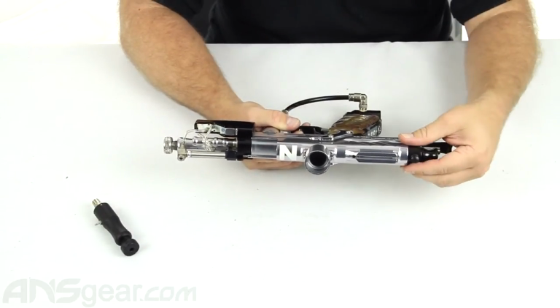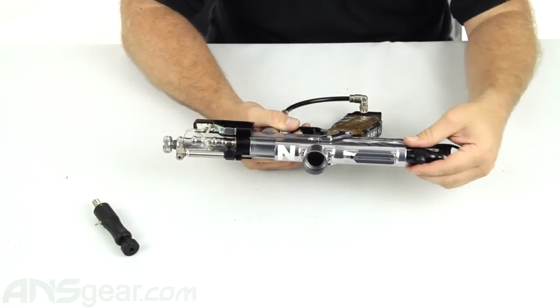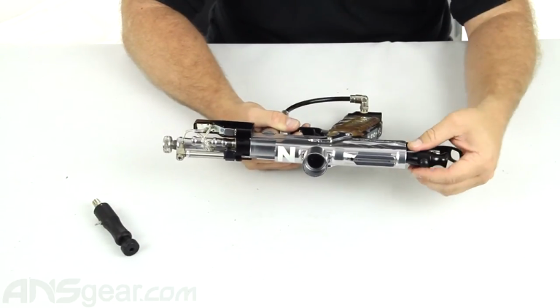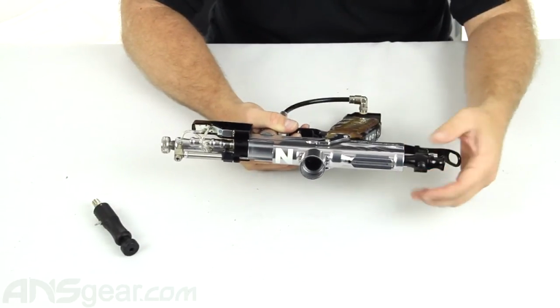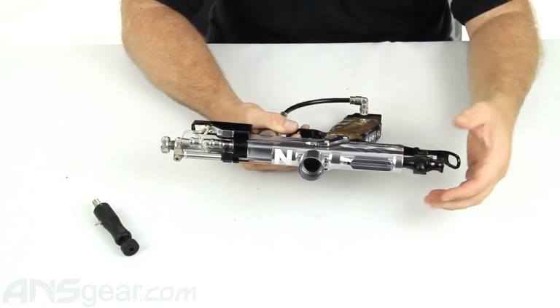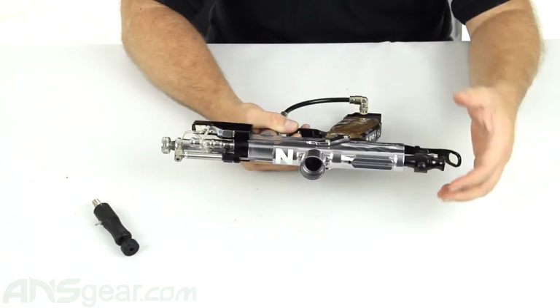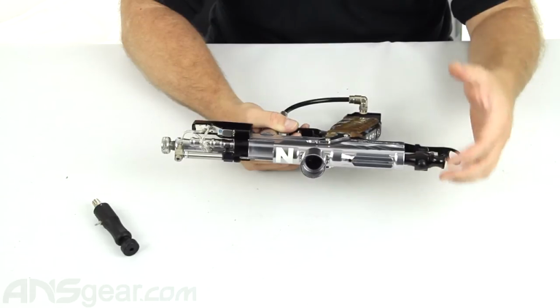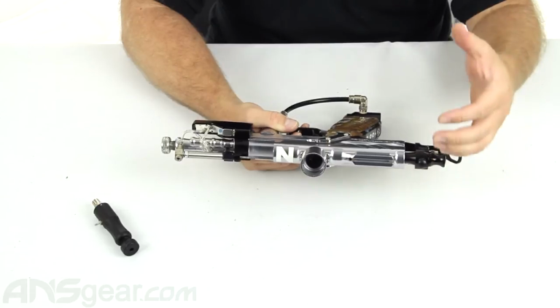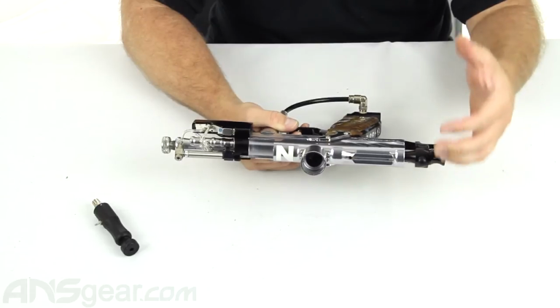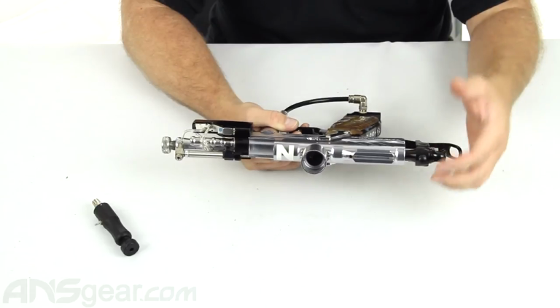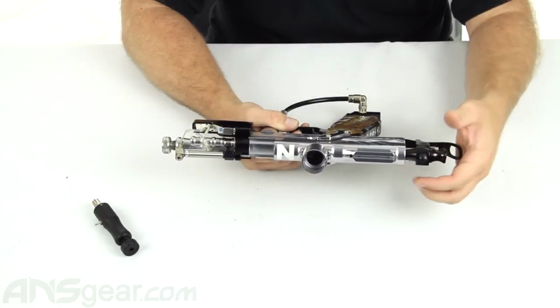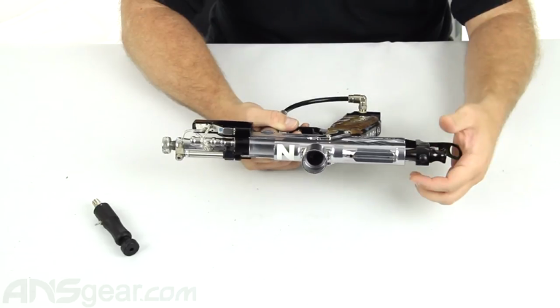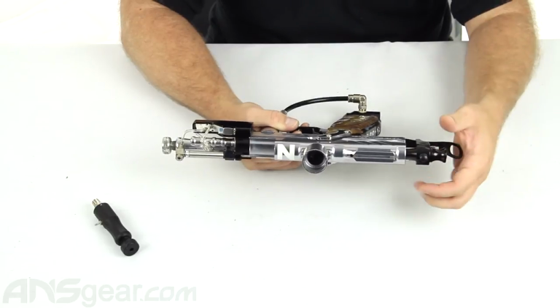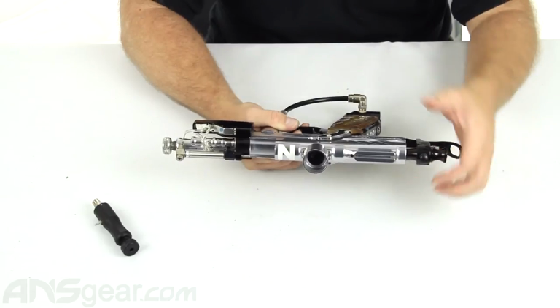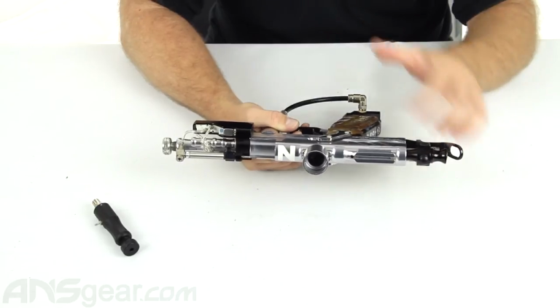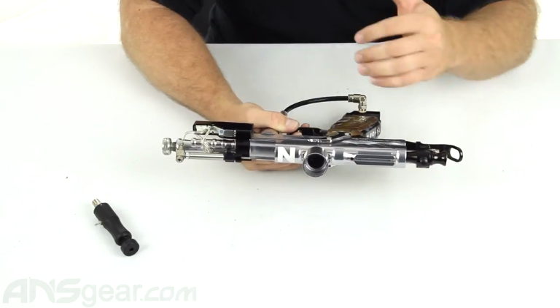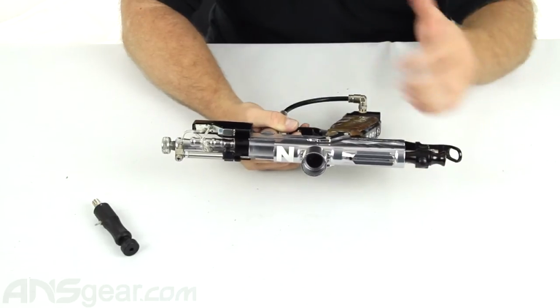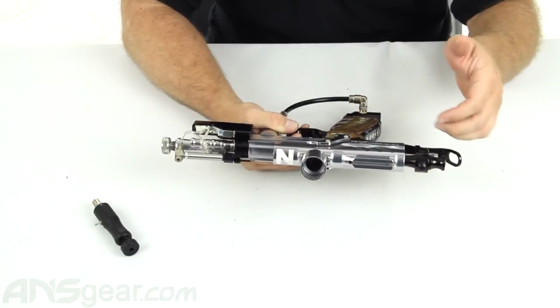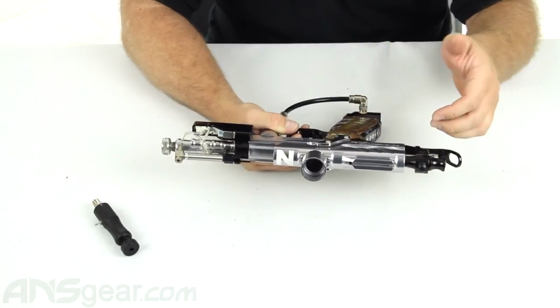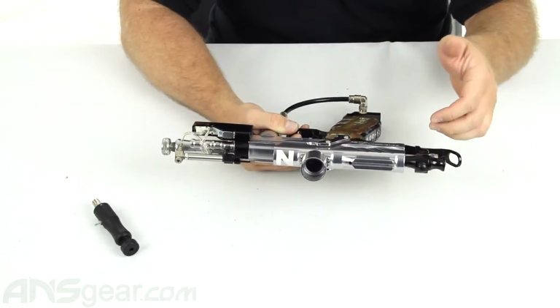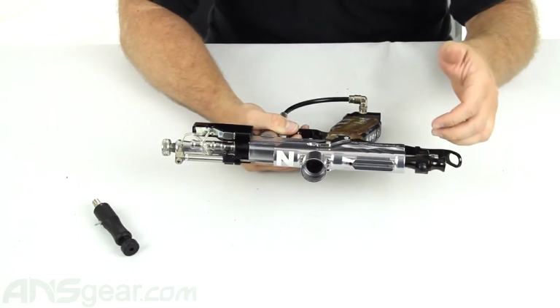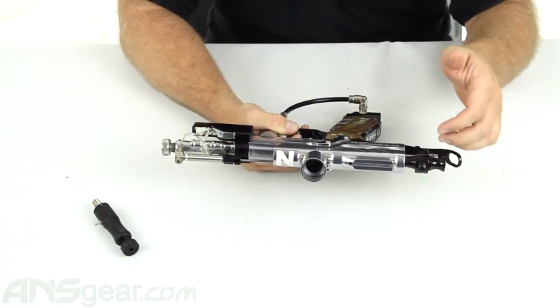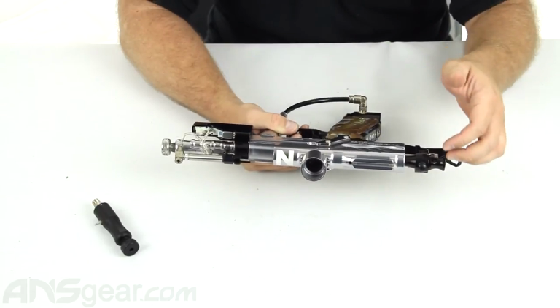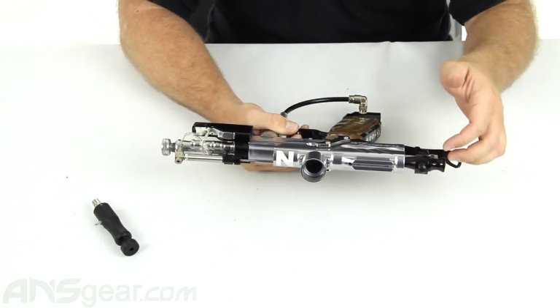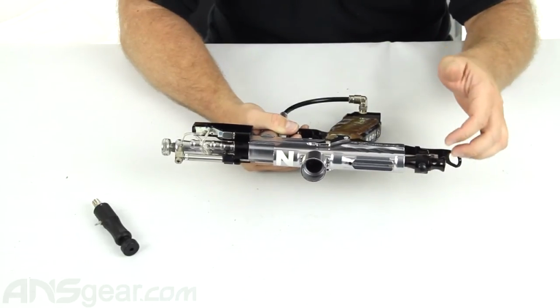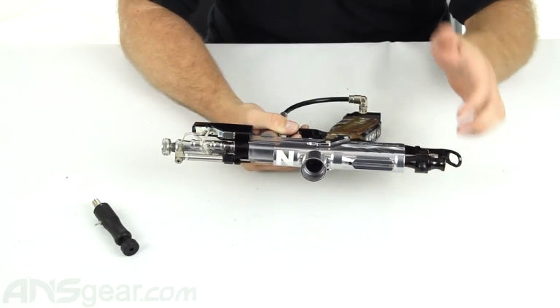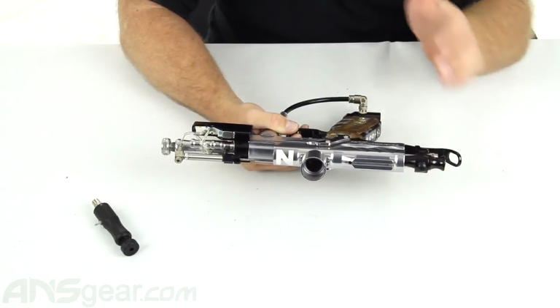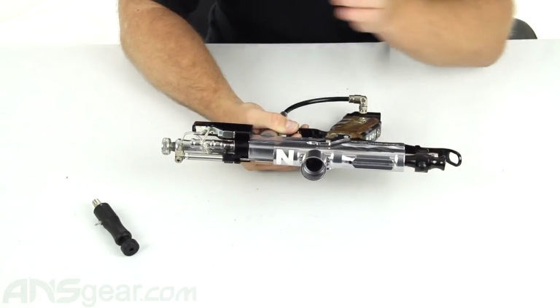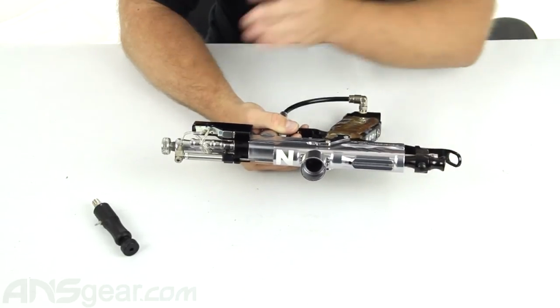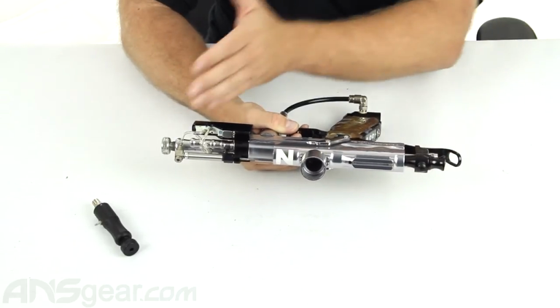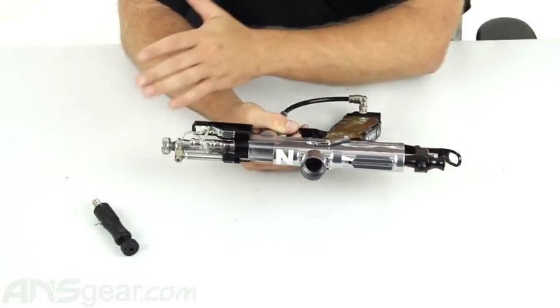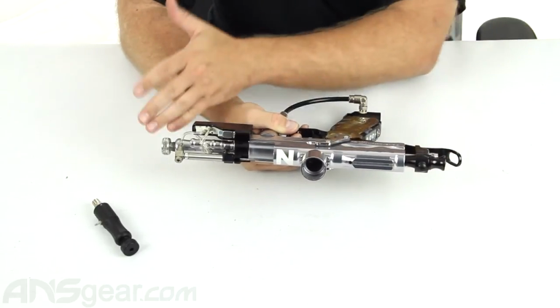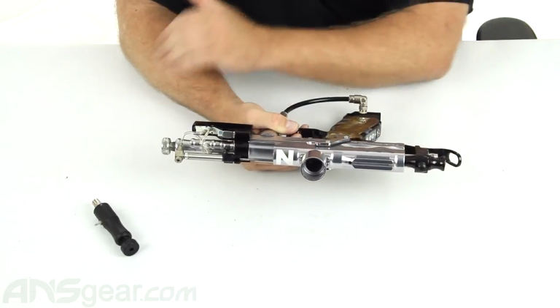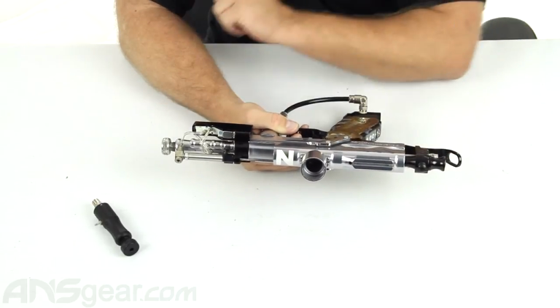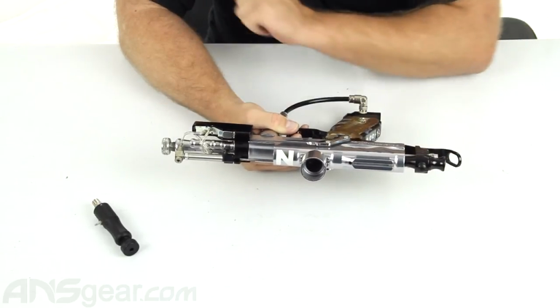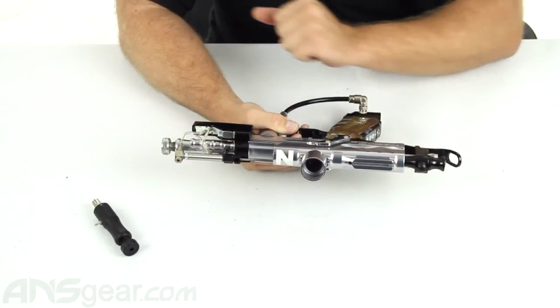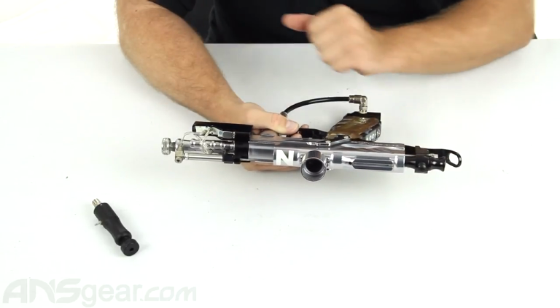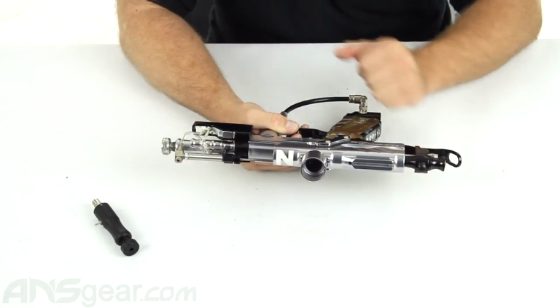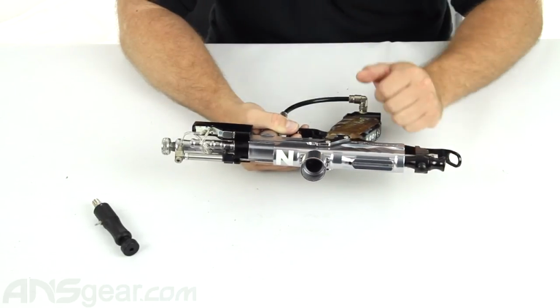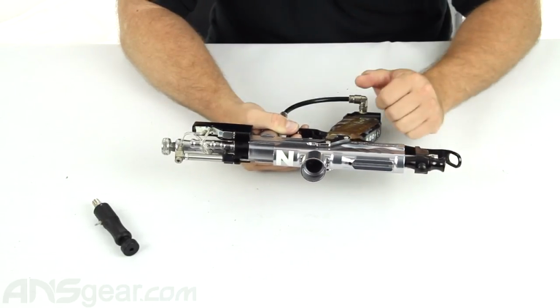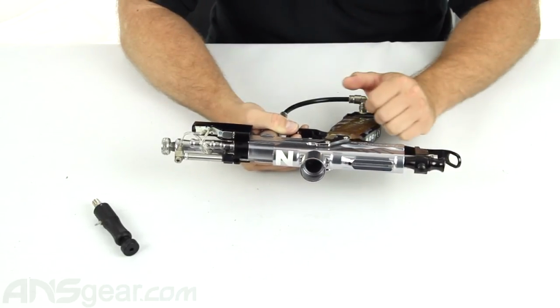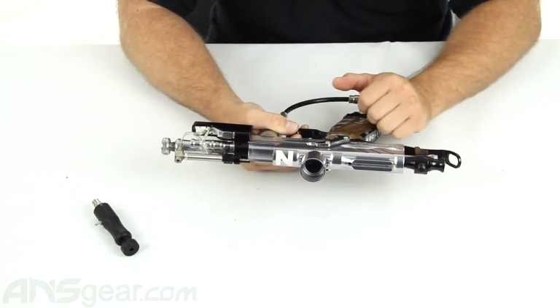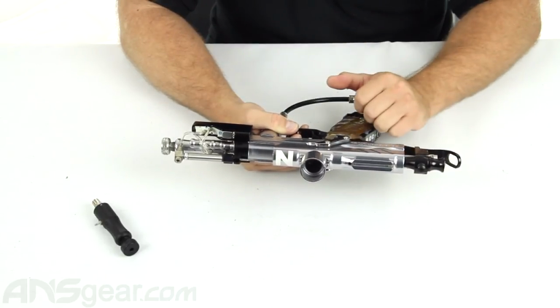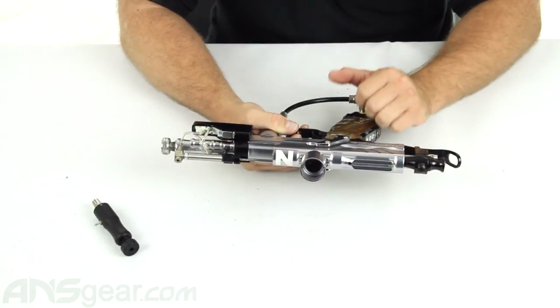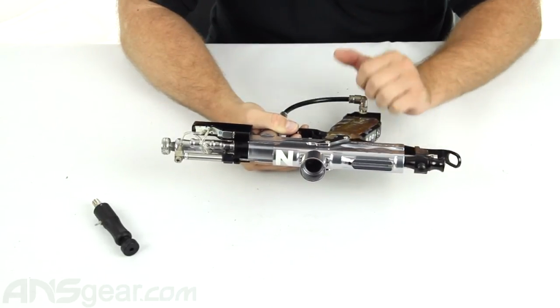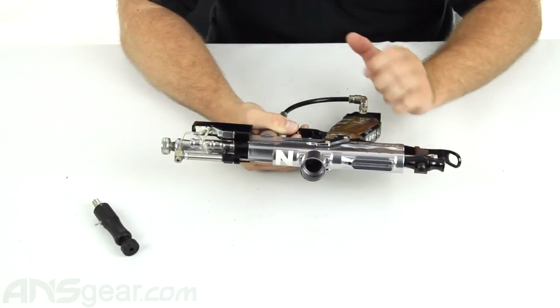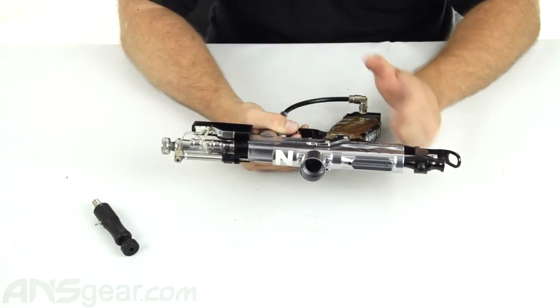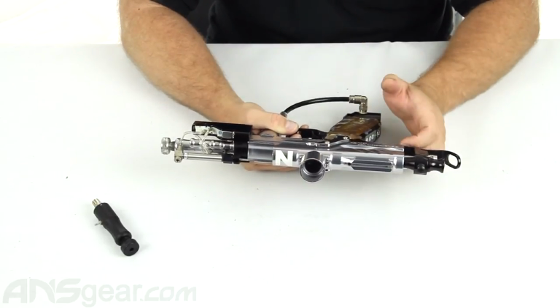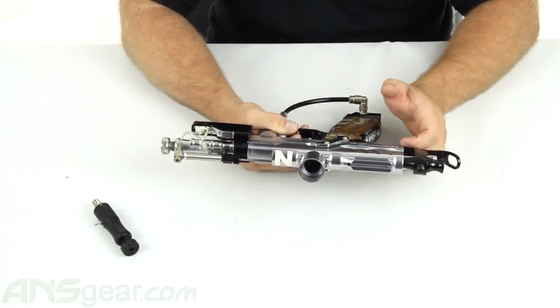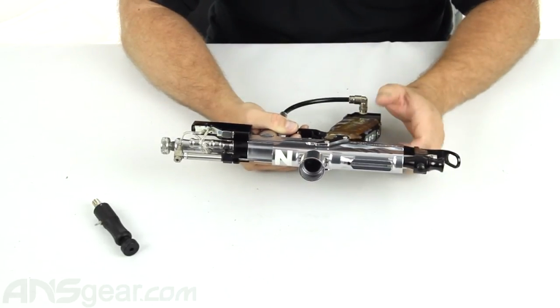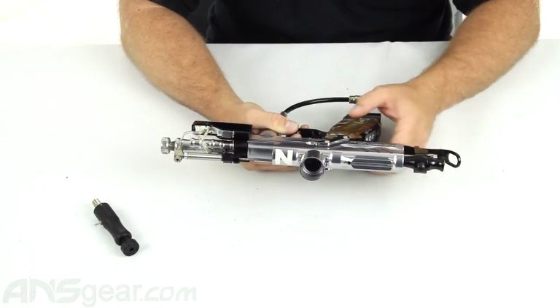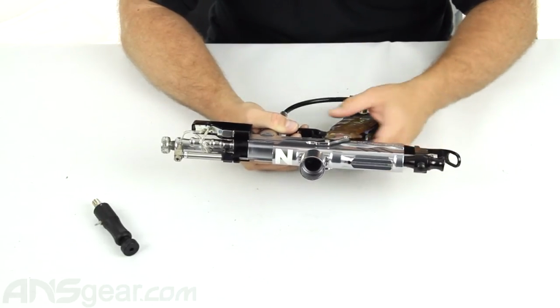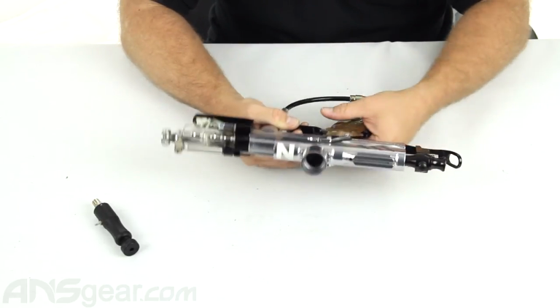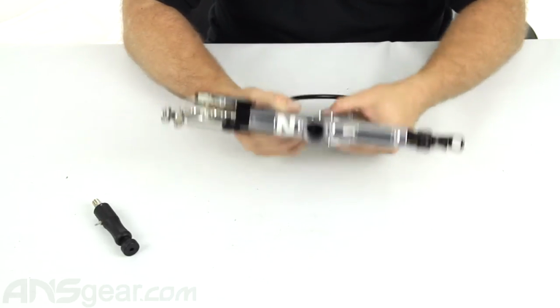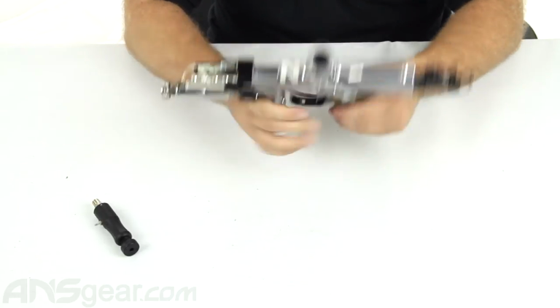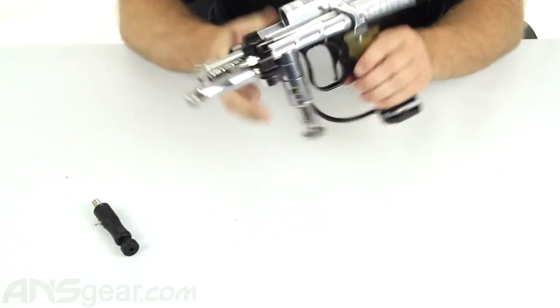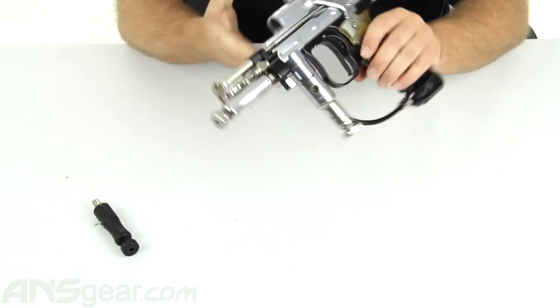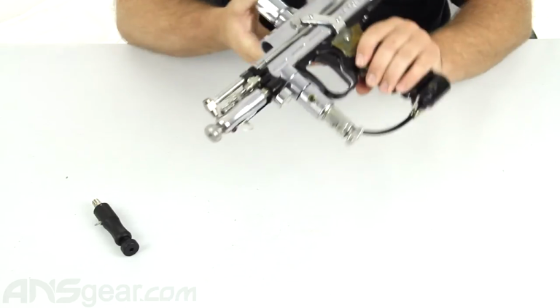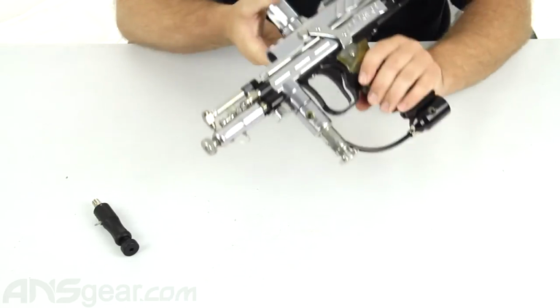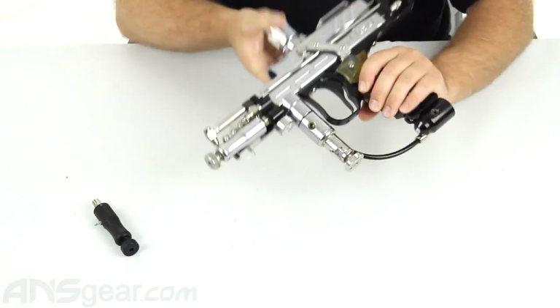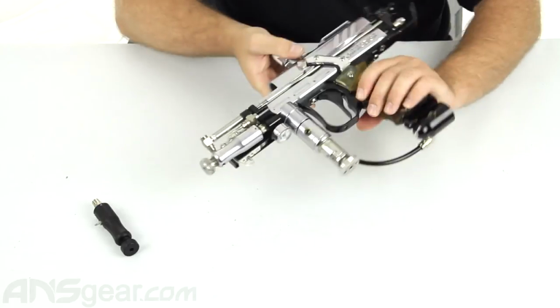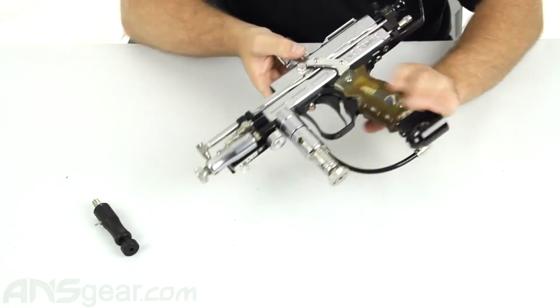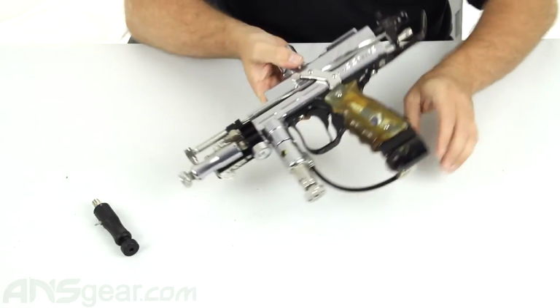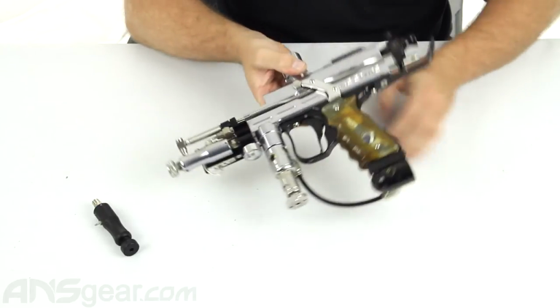You need to properly set the gun up to make sure that your LPR is running at the right pressure. But that's what it does.